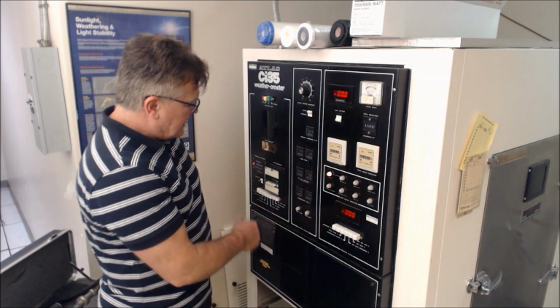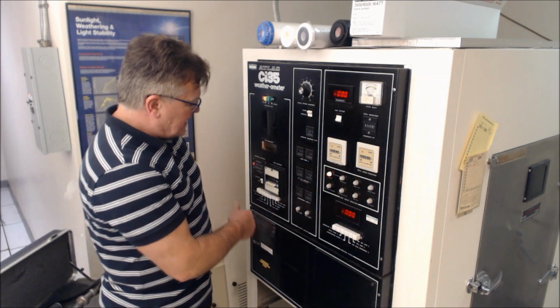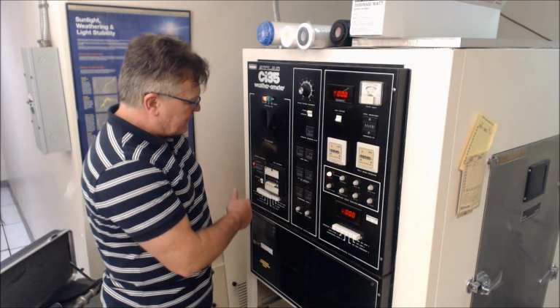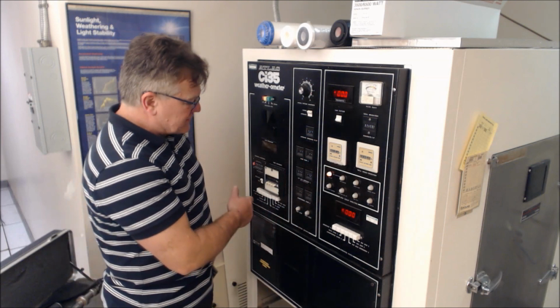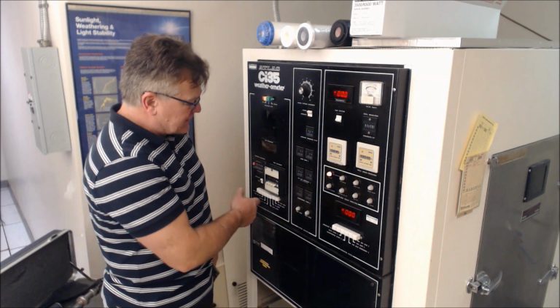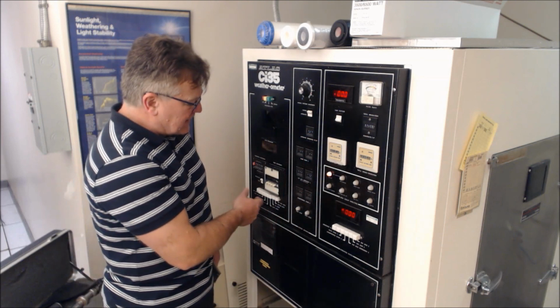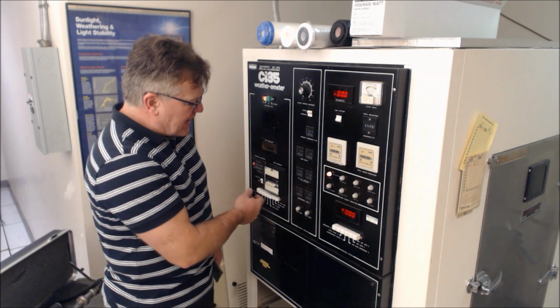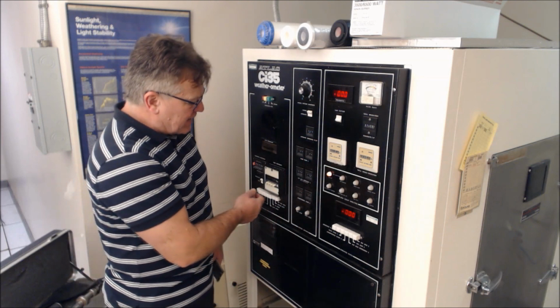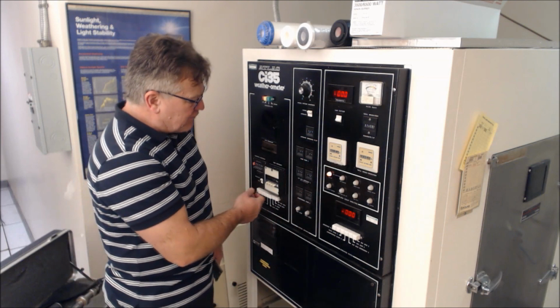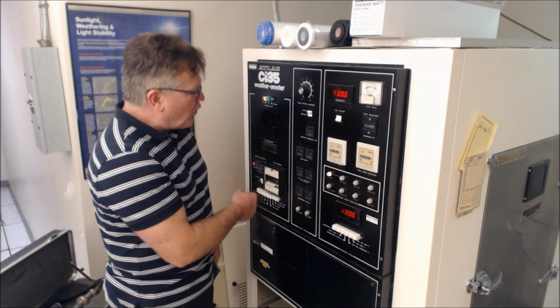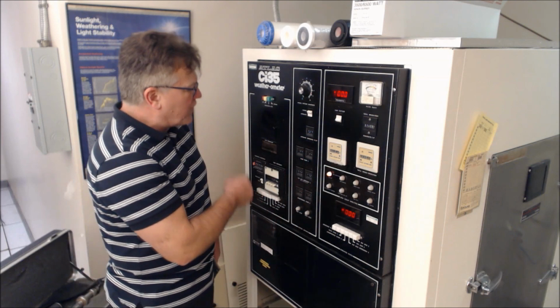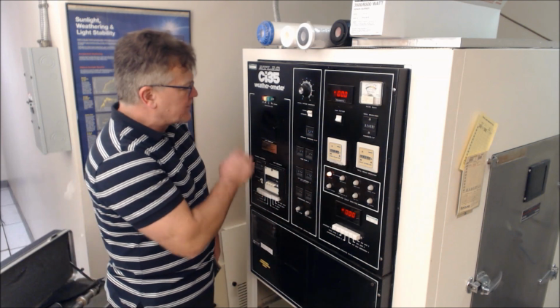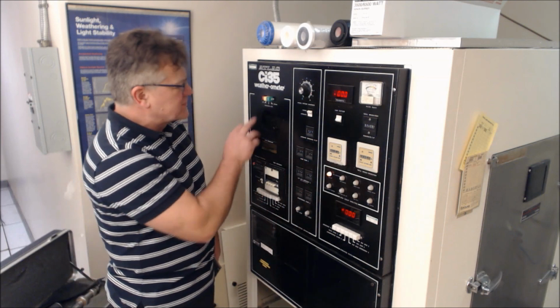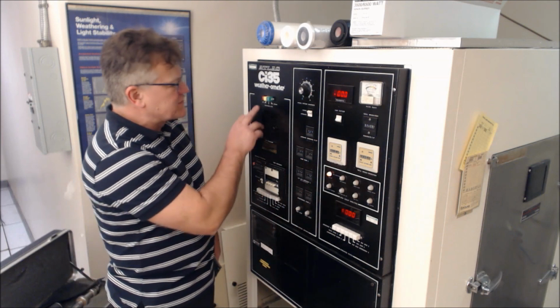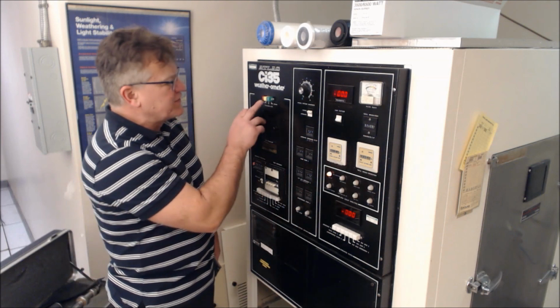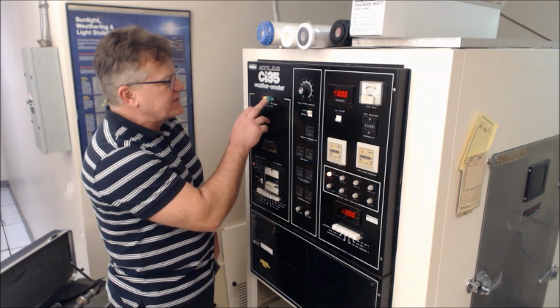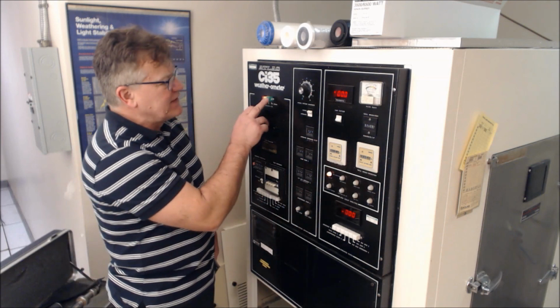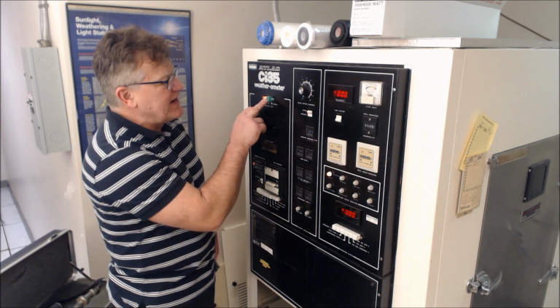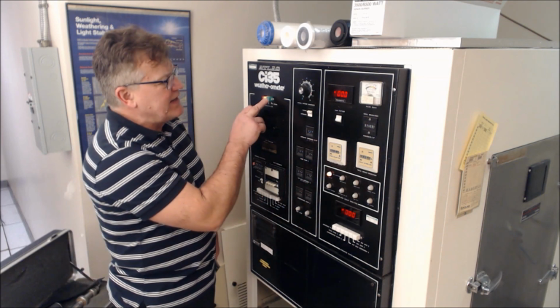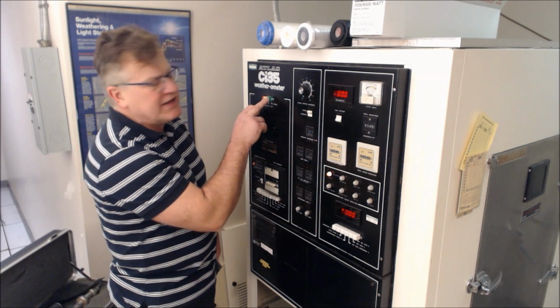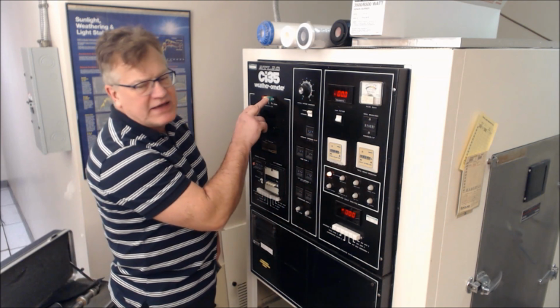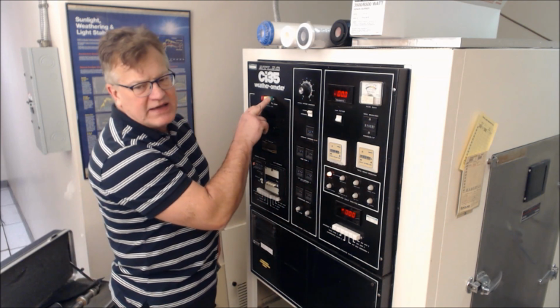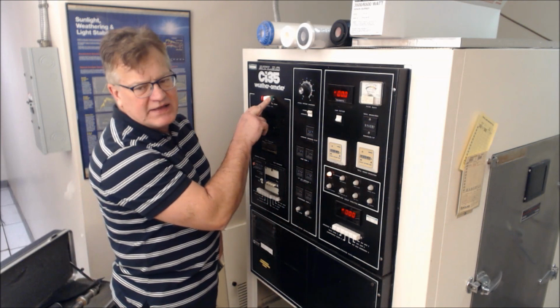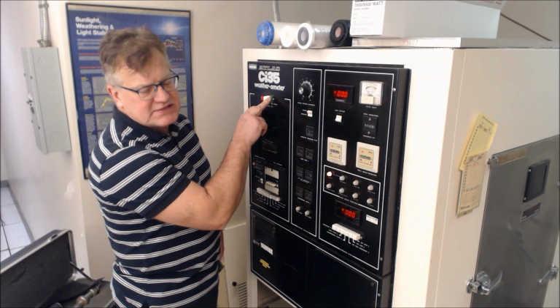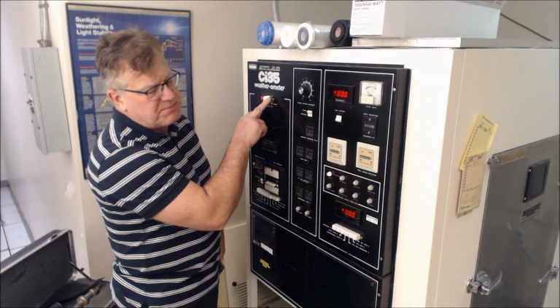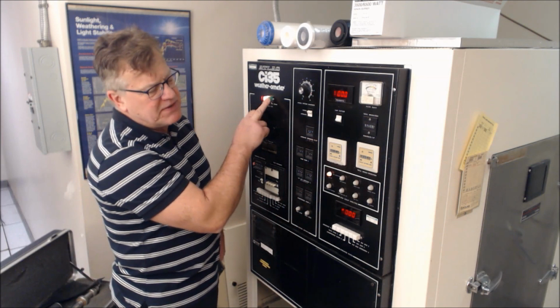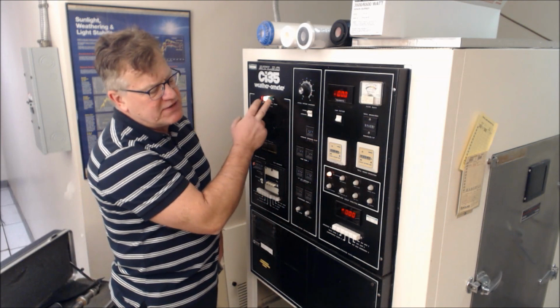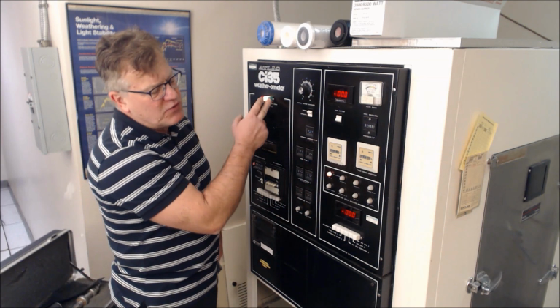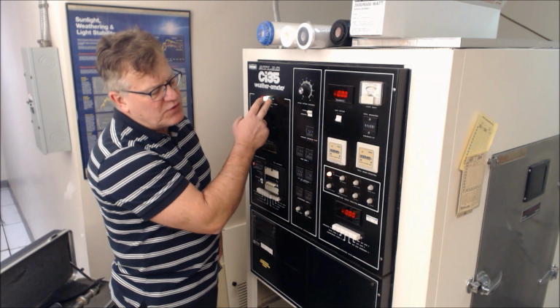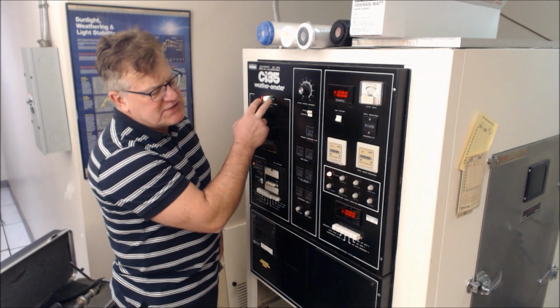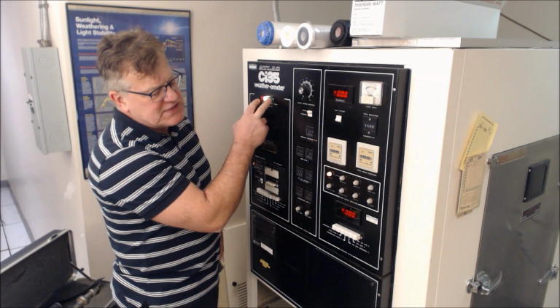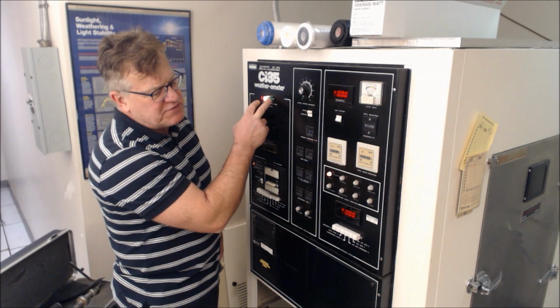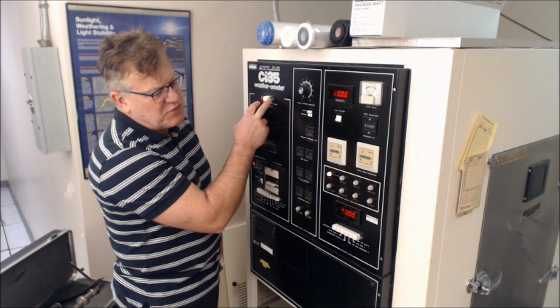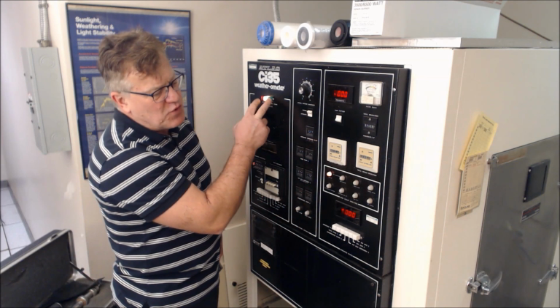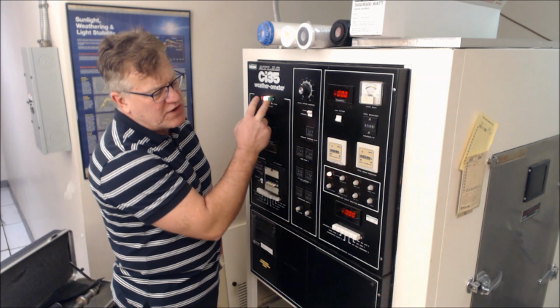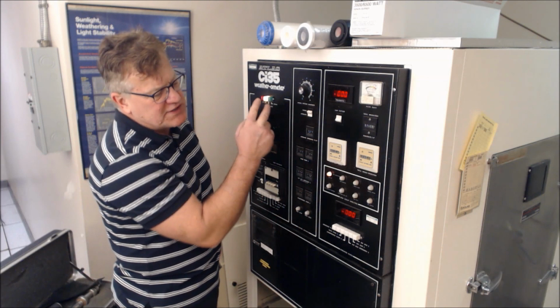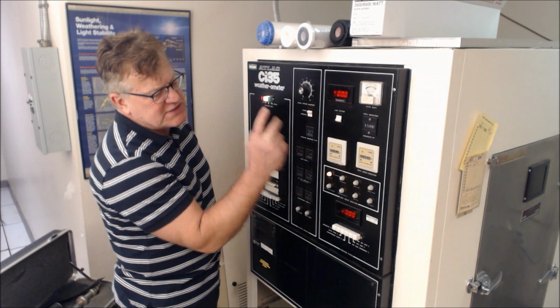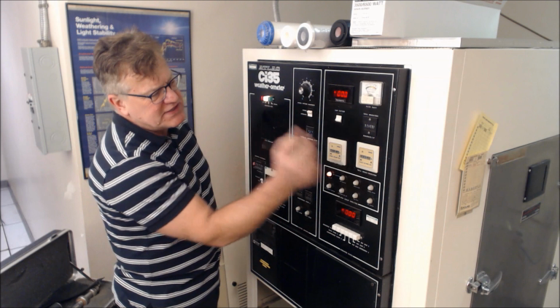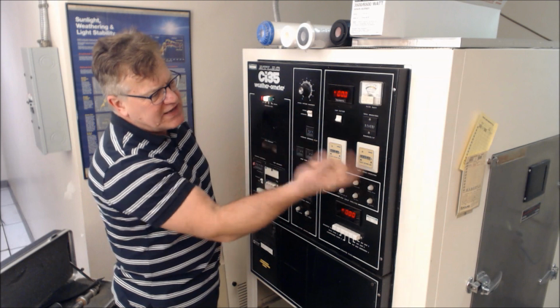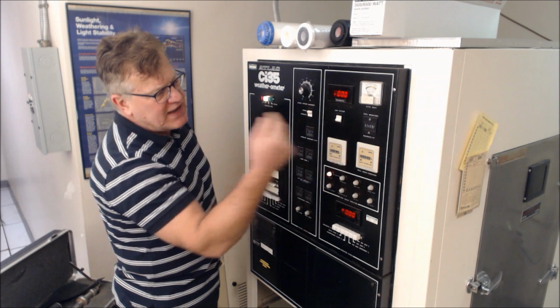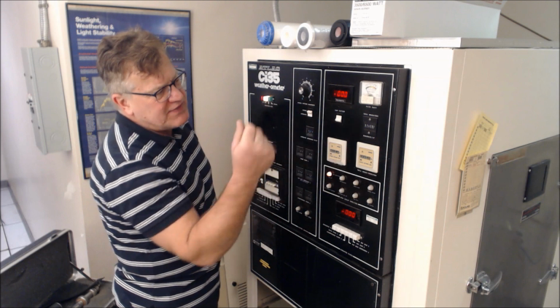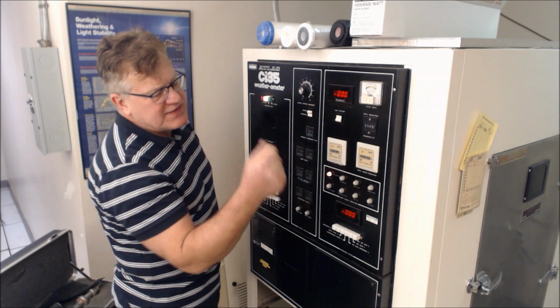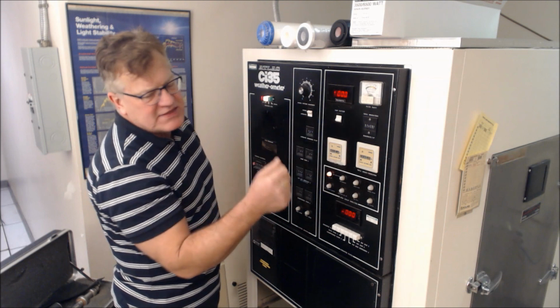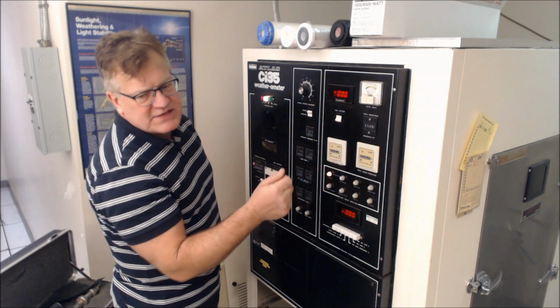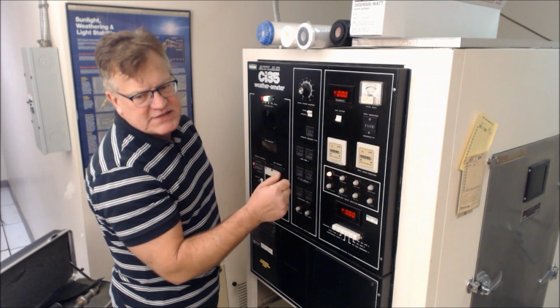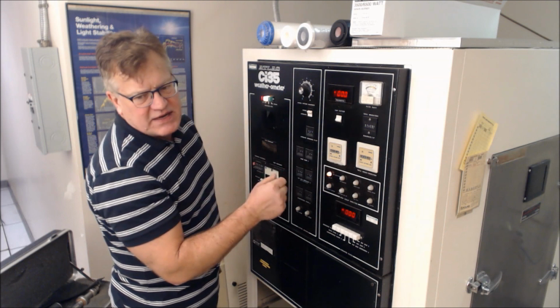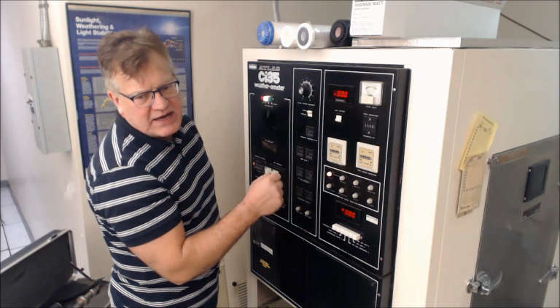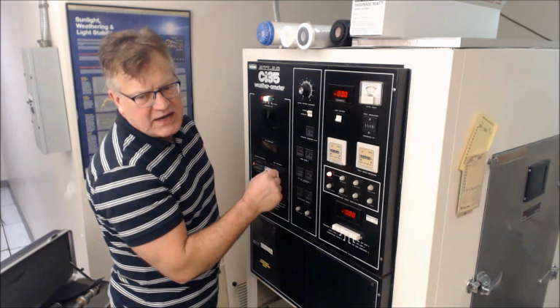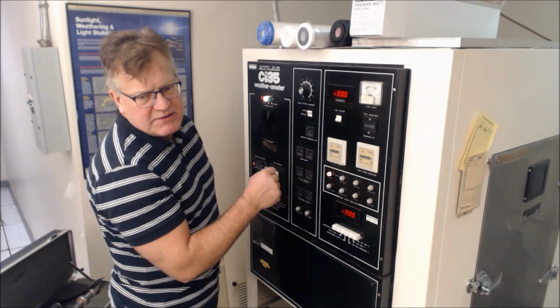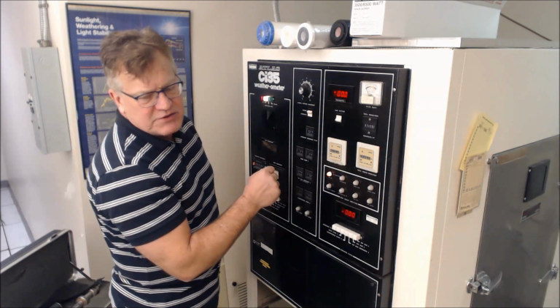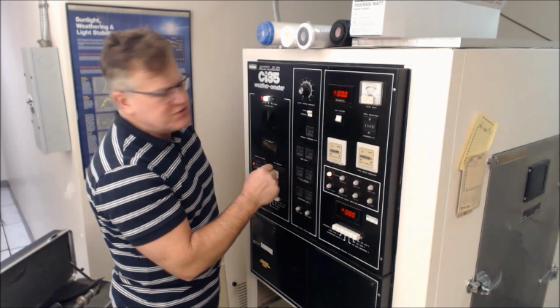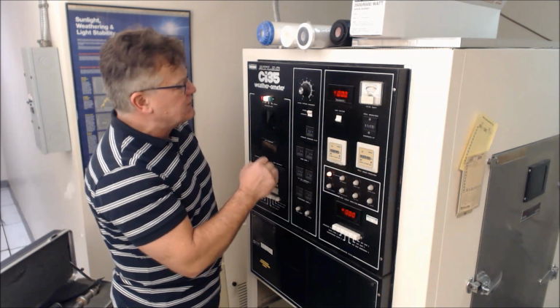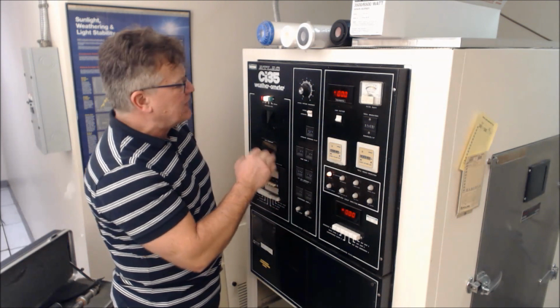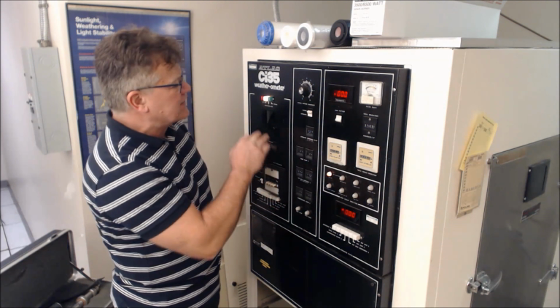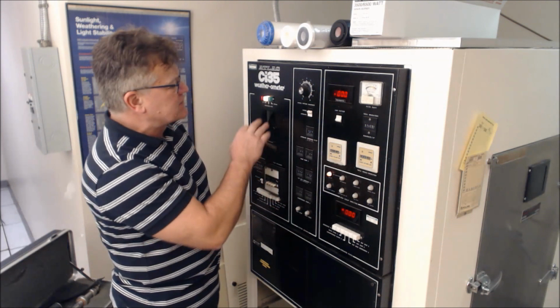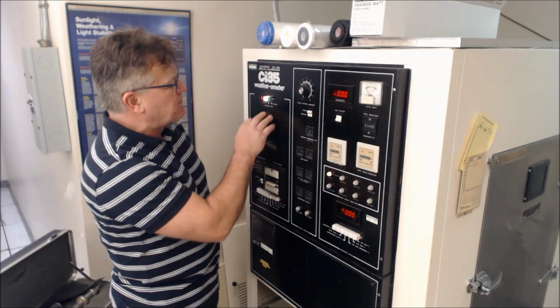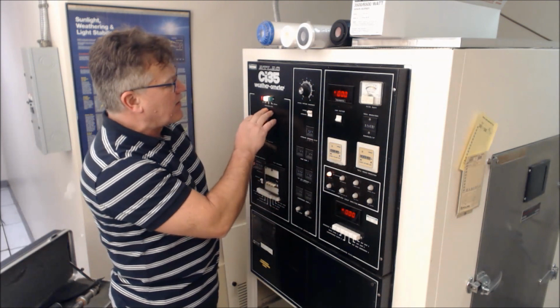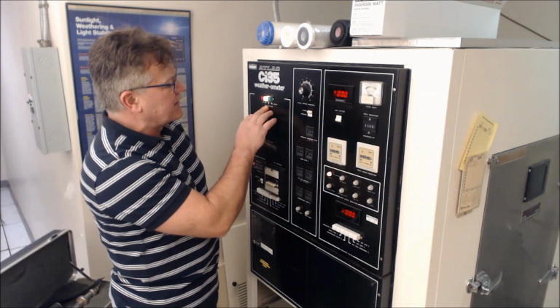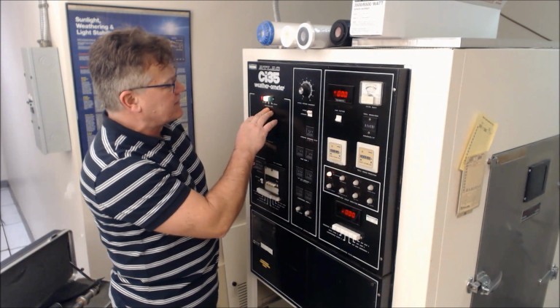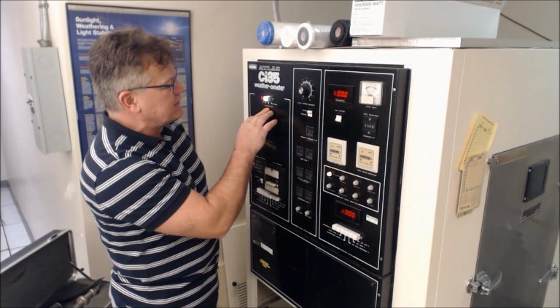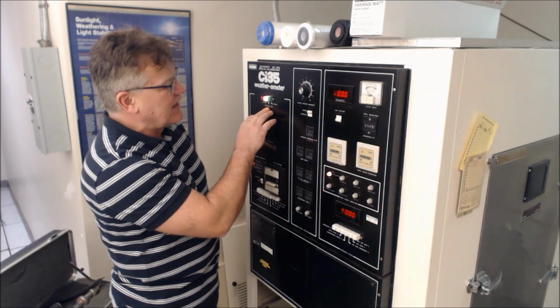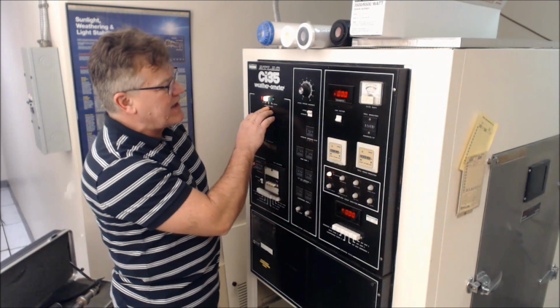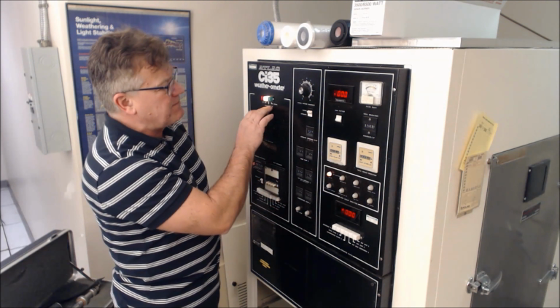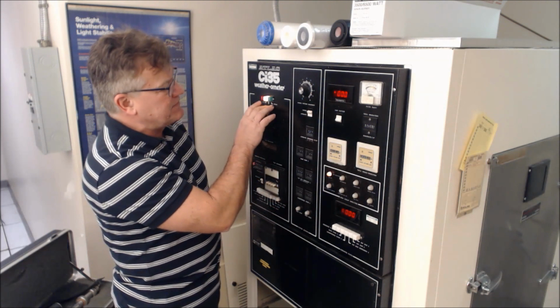The machine is turned on — there is a lot of water circulating and it is a bit noisy. Then you spark the lamp.